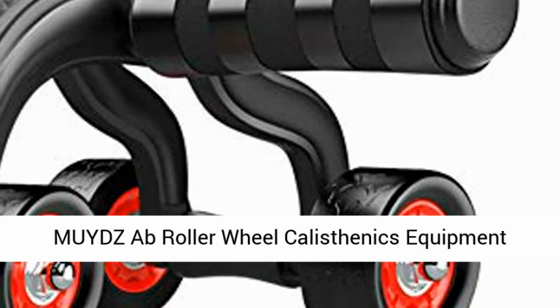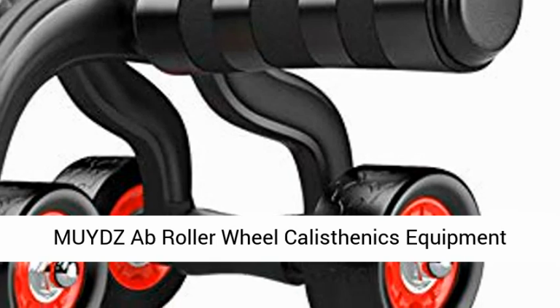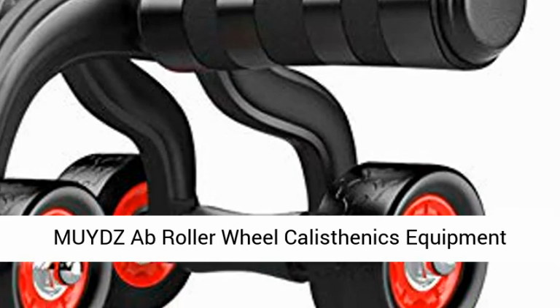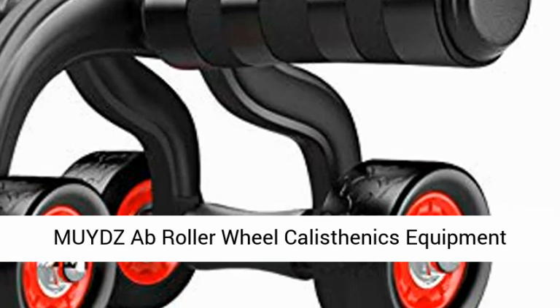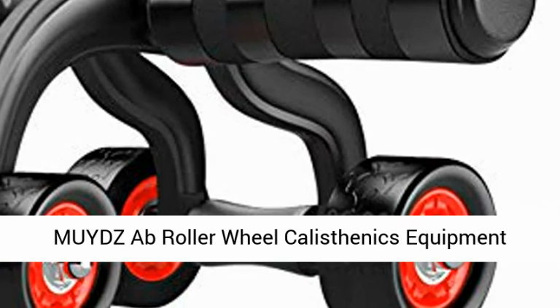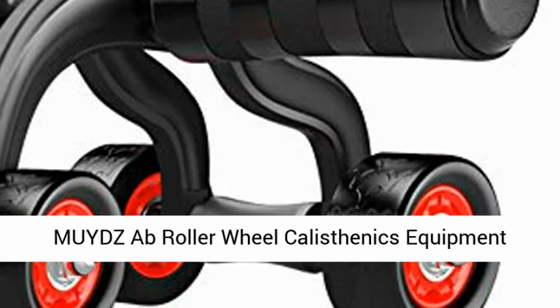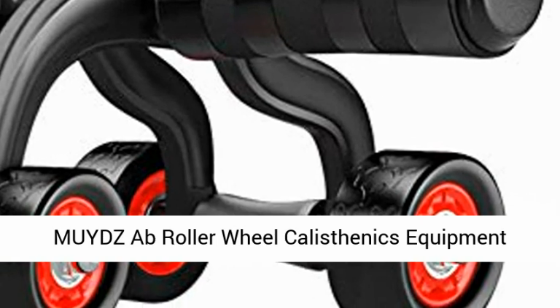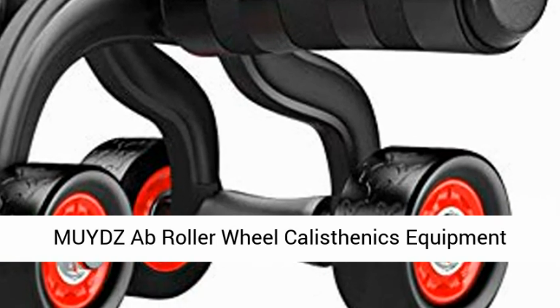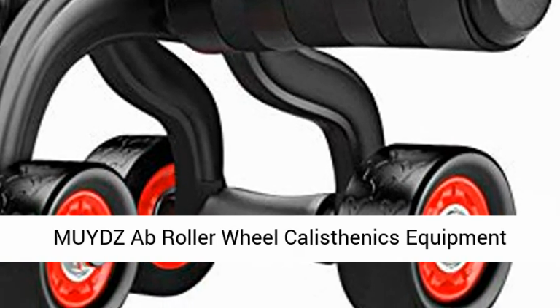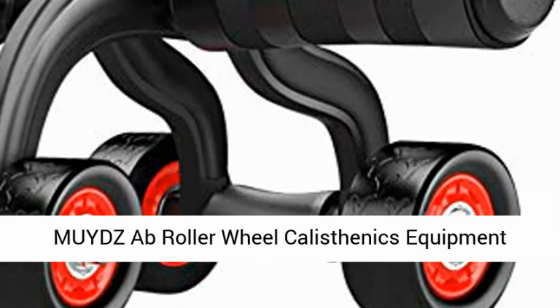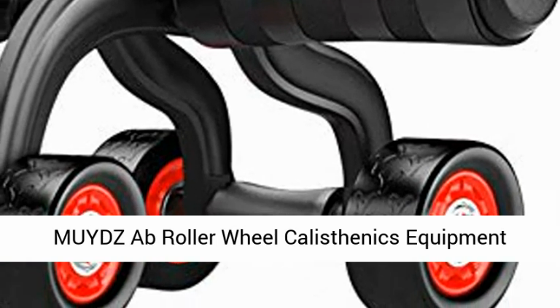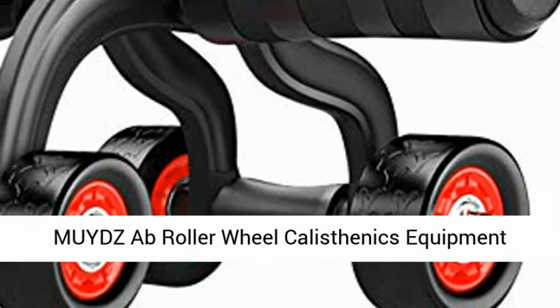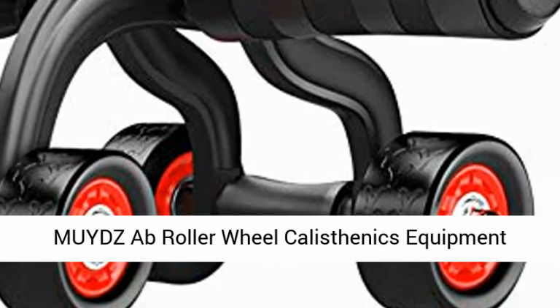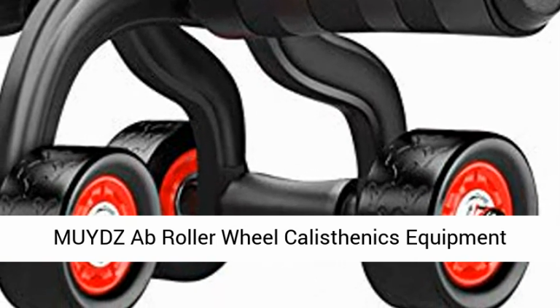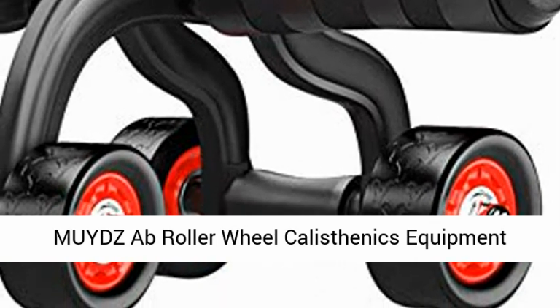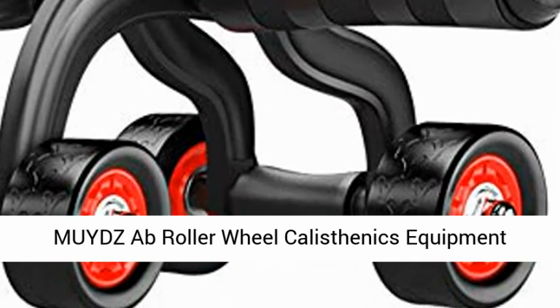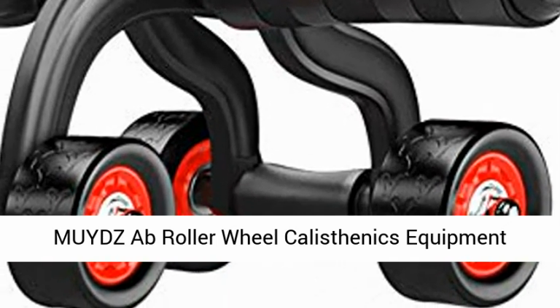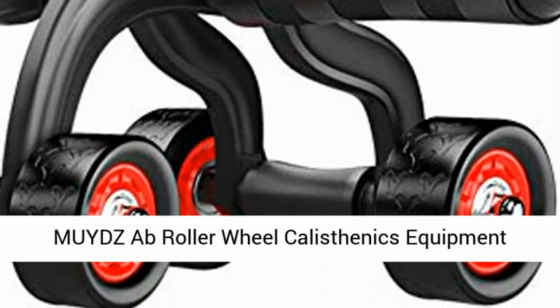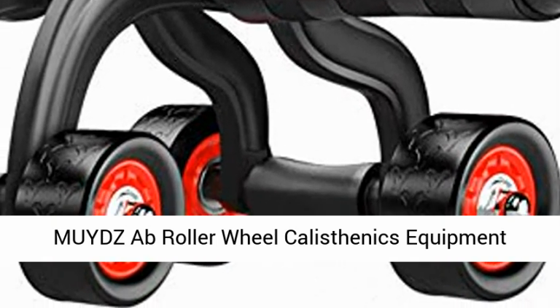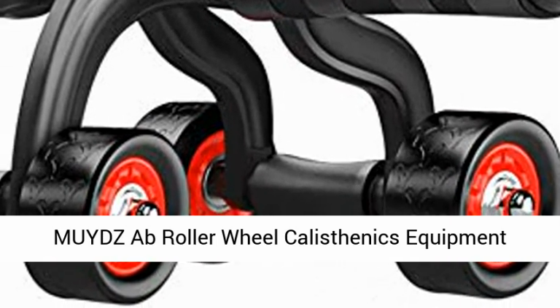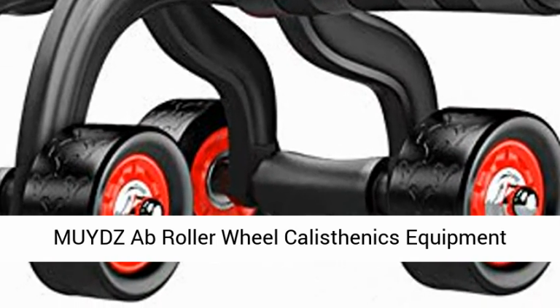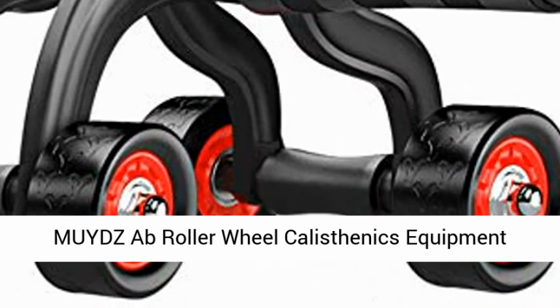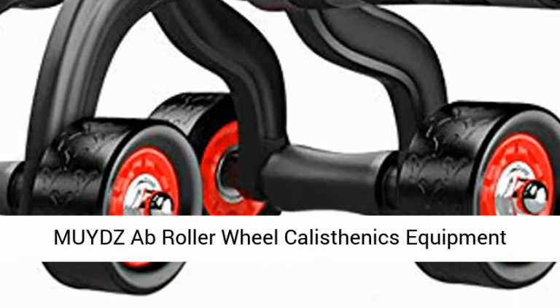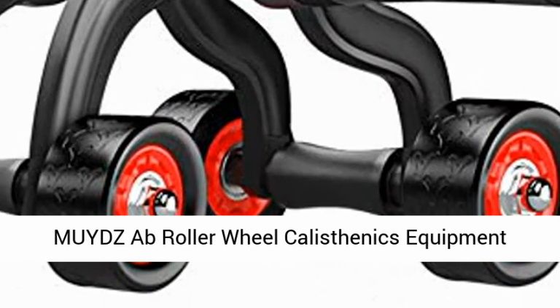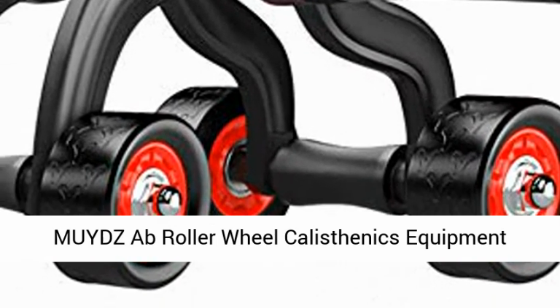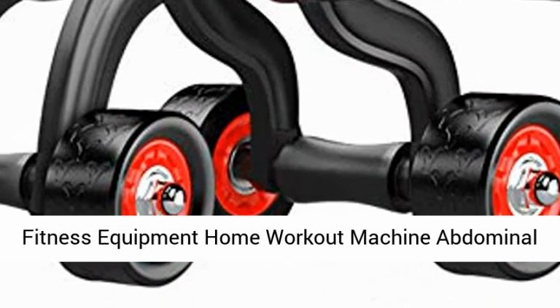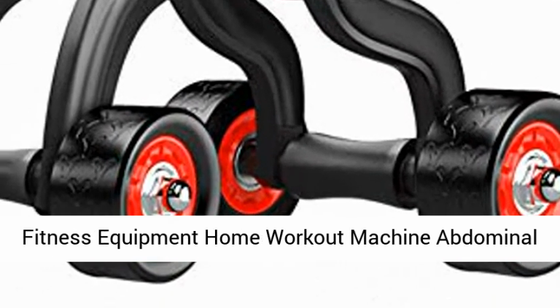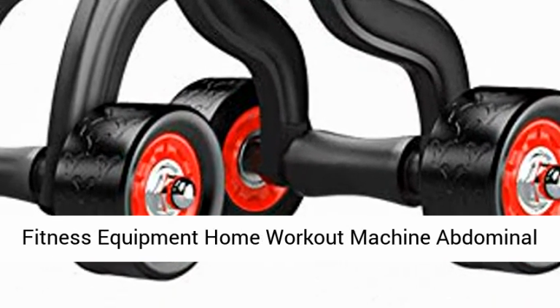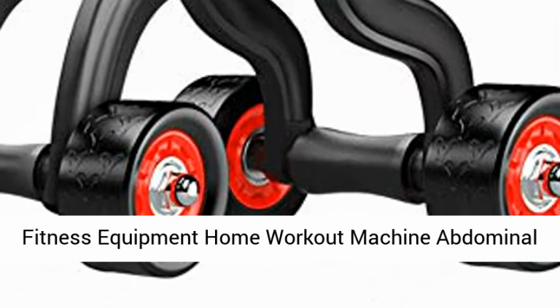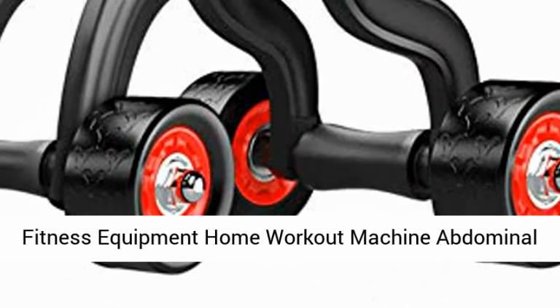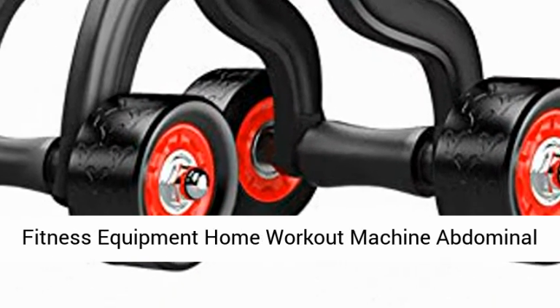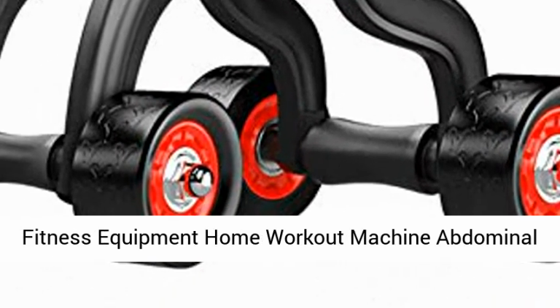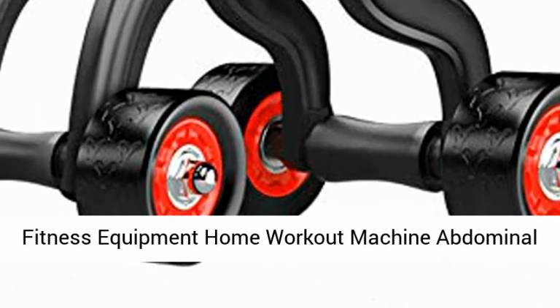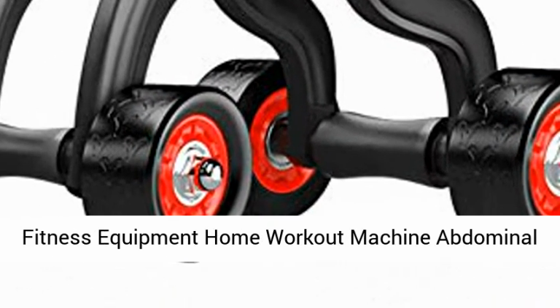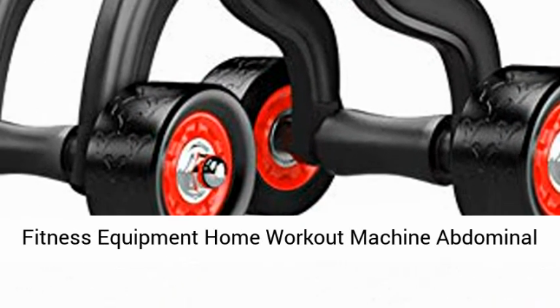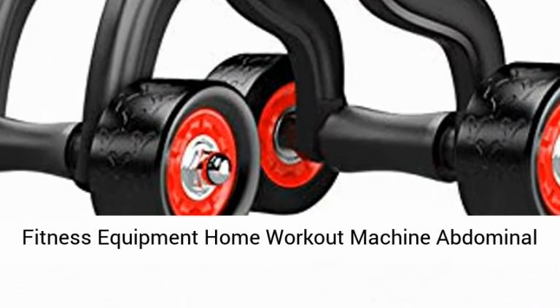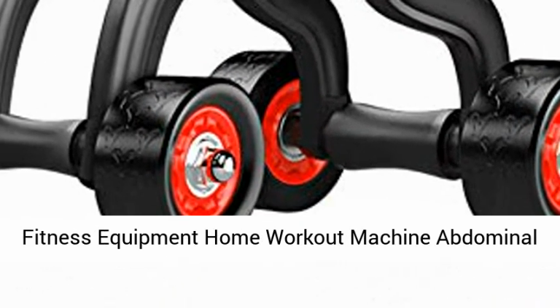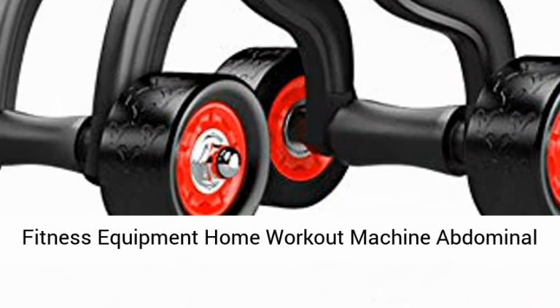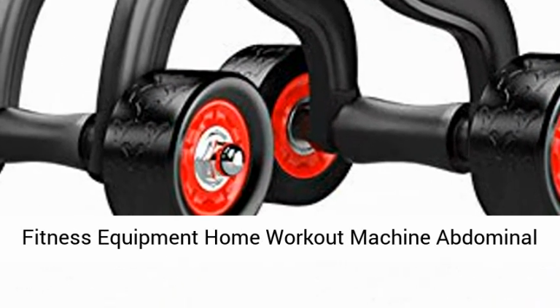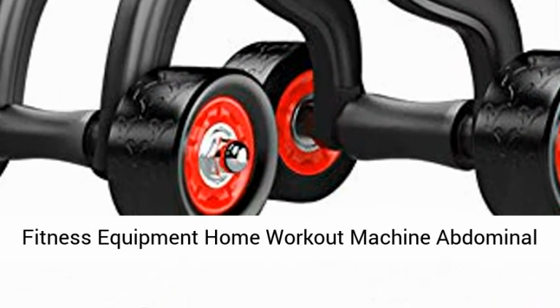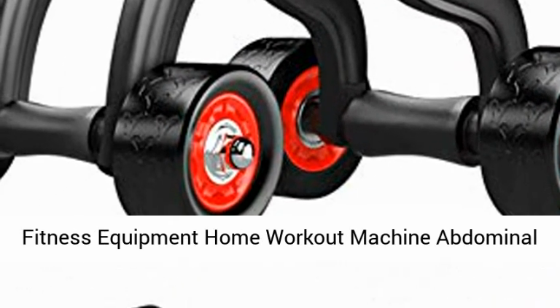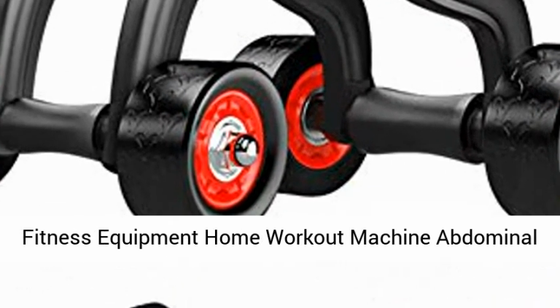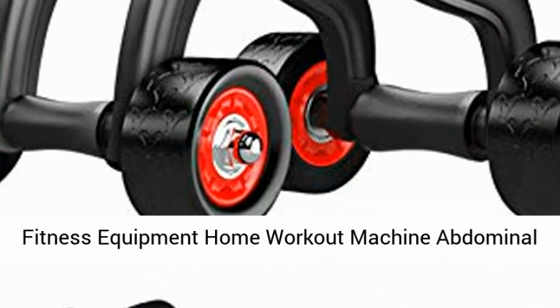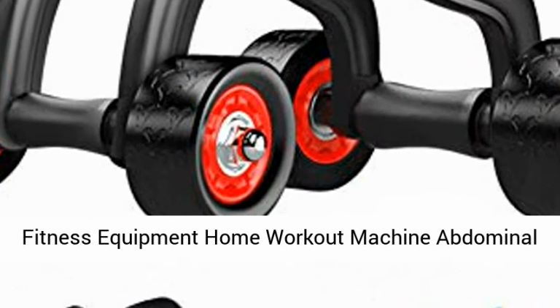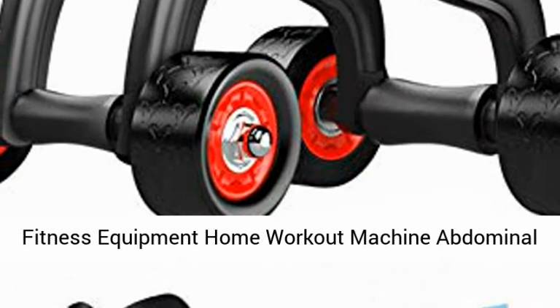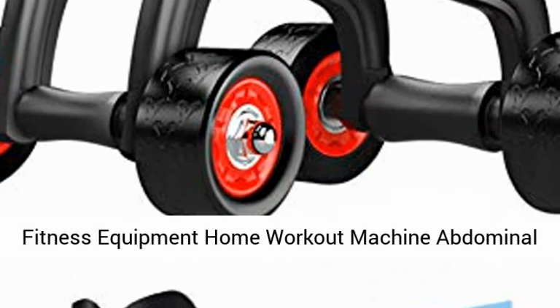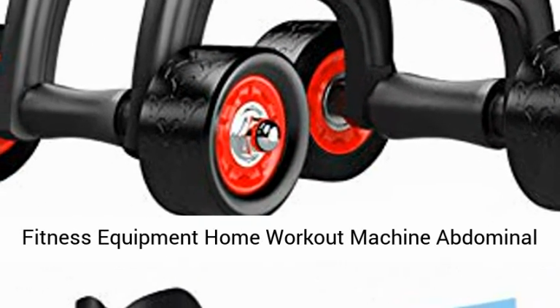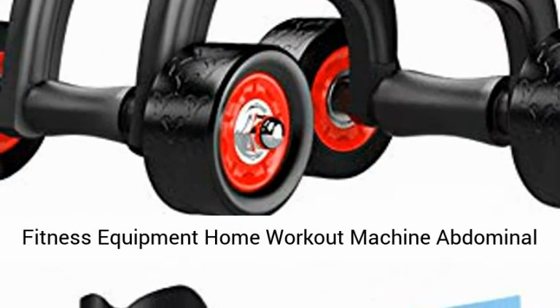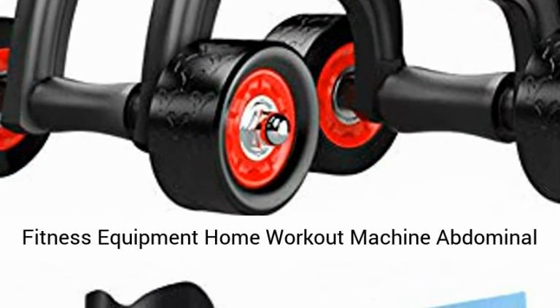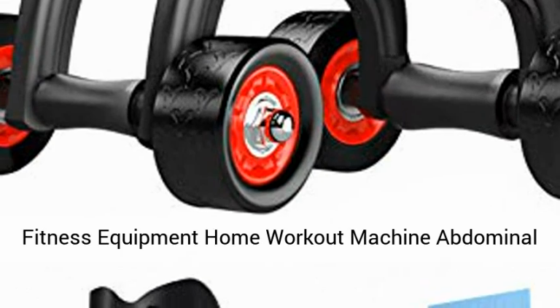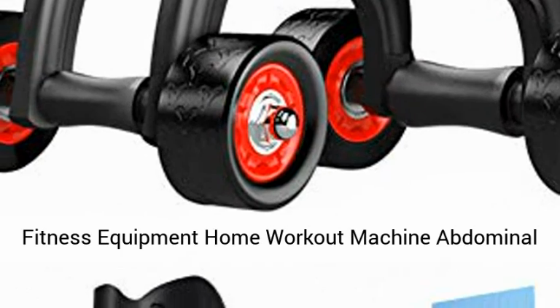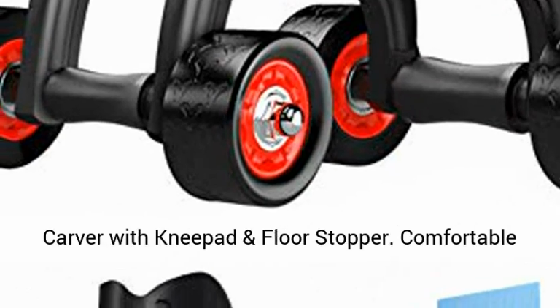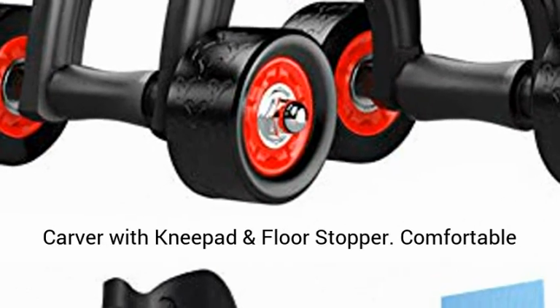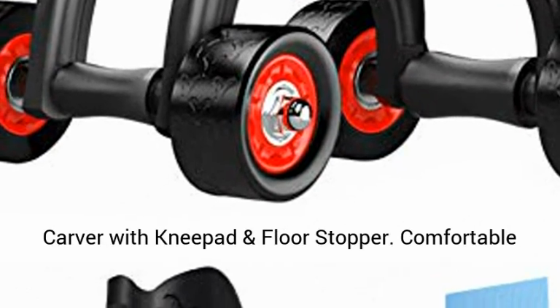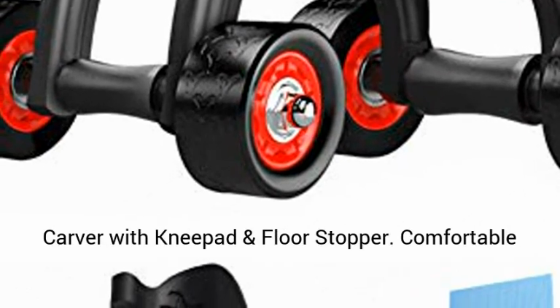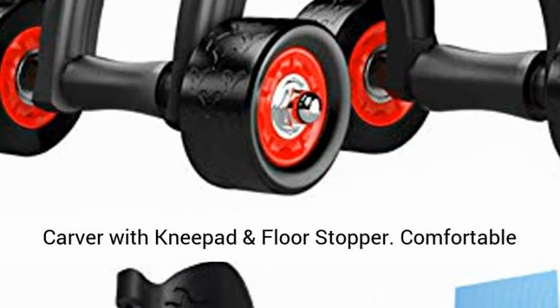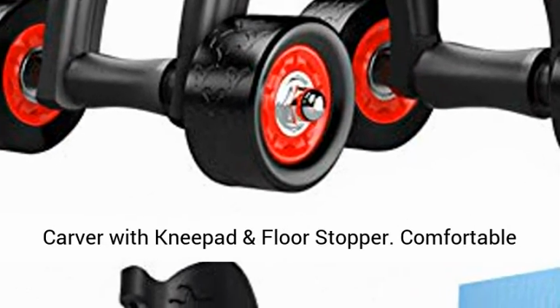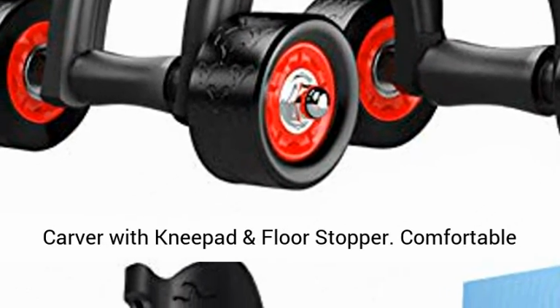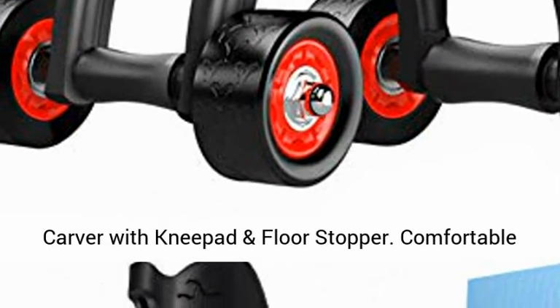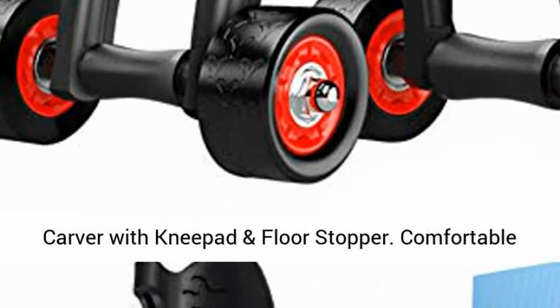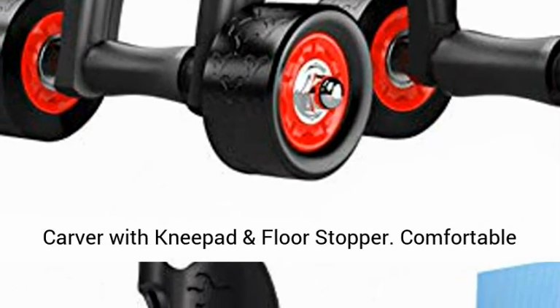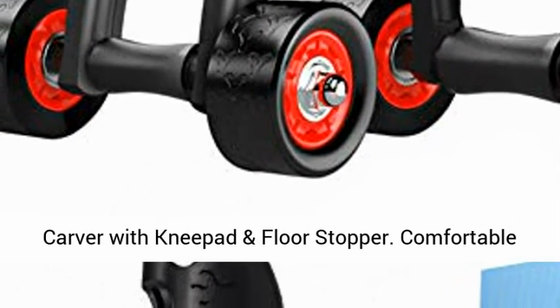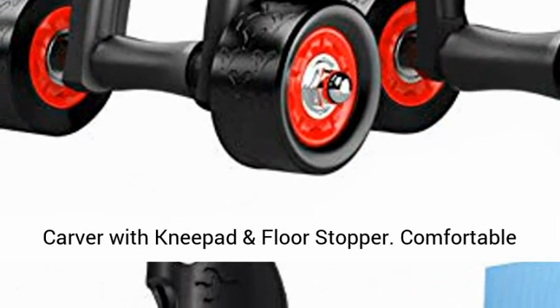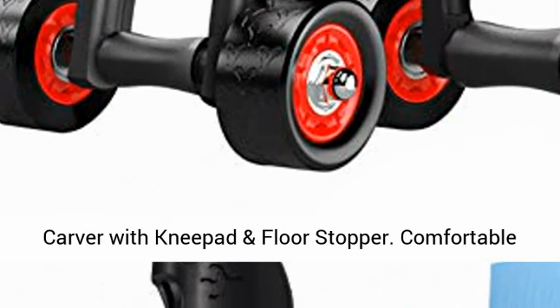Mides Ab Roller Wheel Calisthenics Equipment Fitness Equipment Home Workout Machine Abdominal Carver with Knee Pad and Floor Stopper.